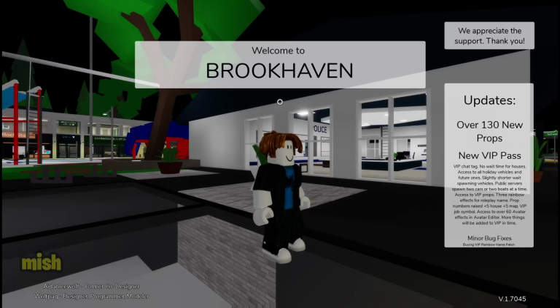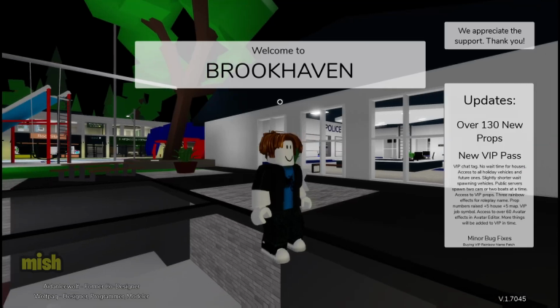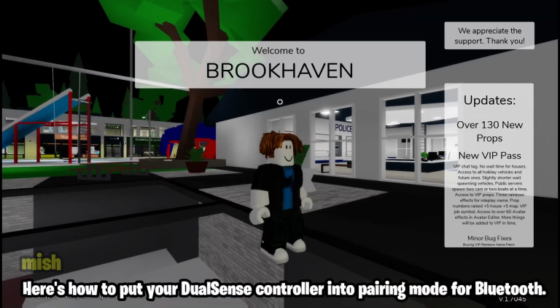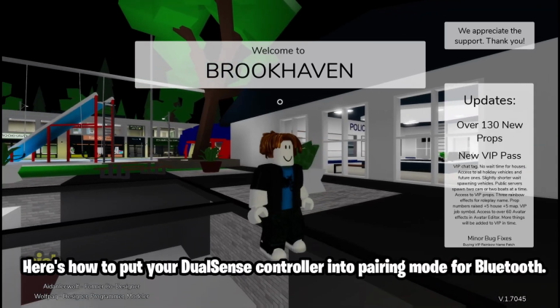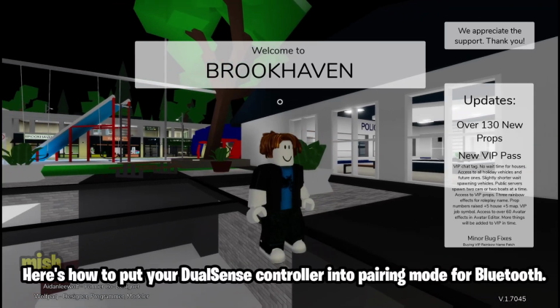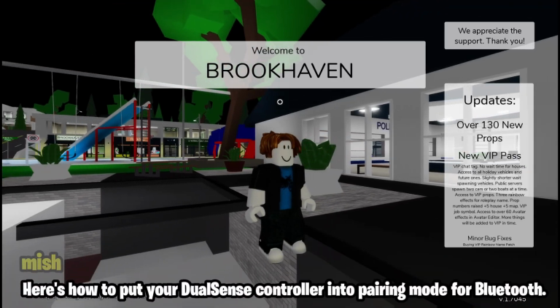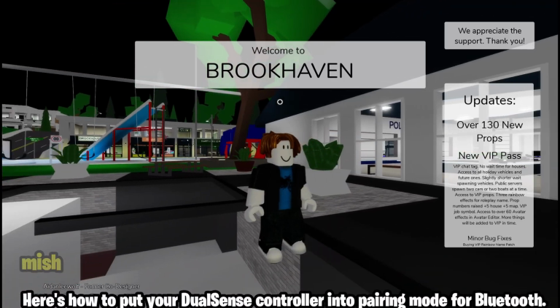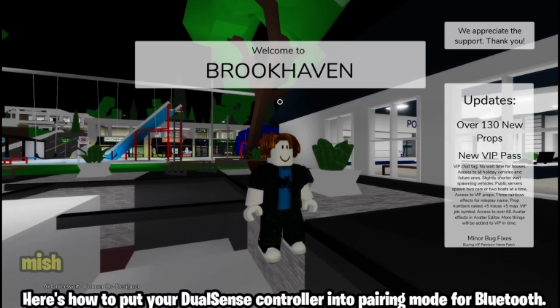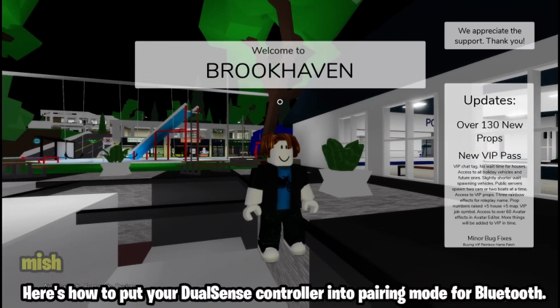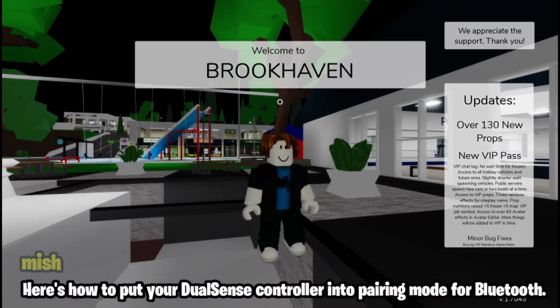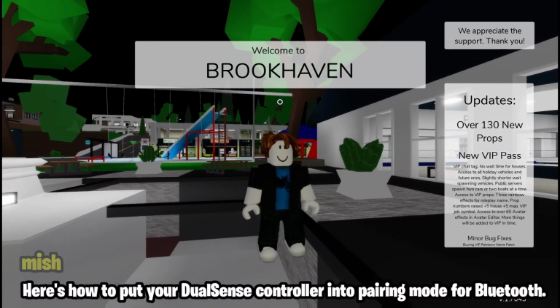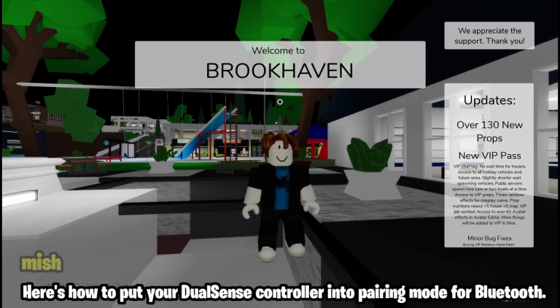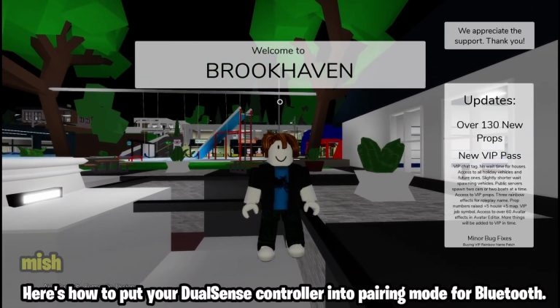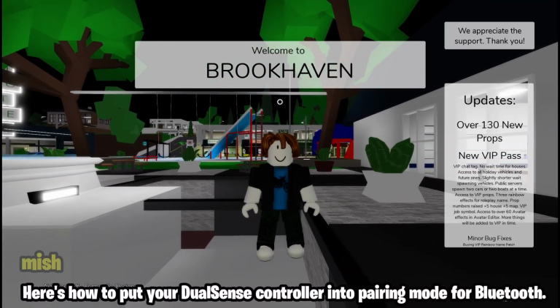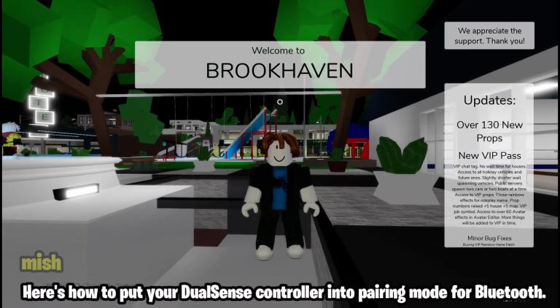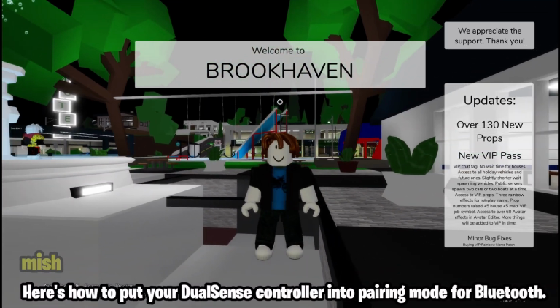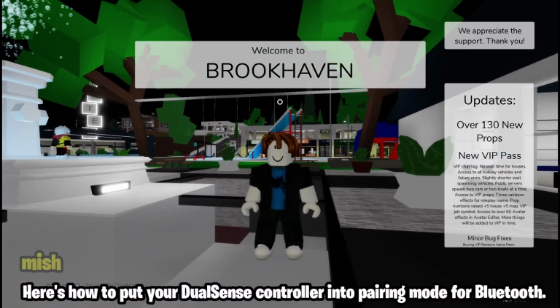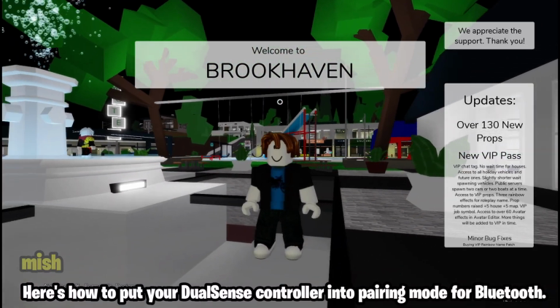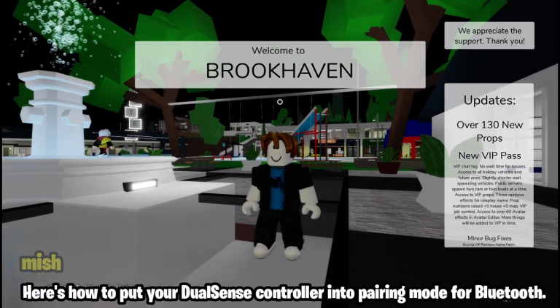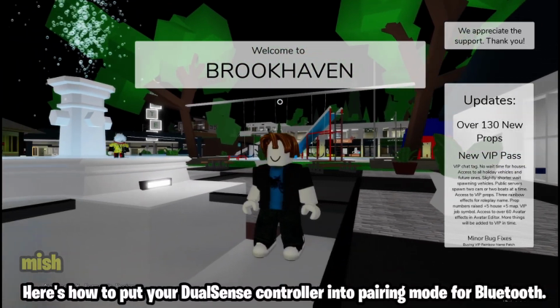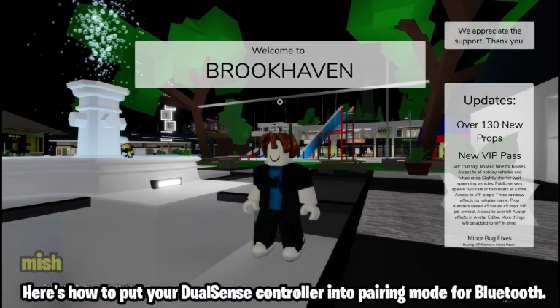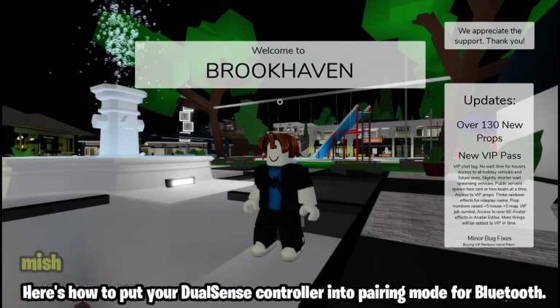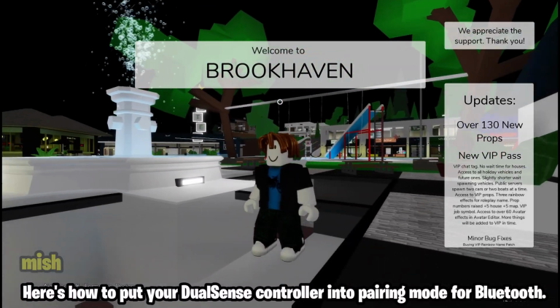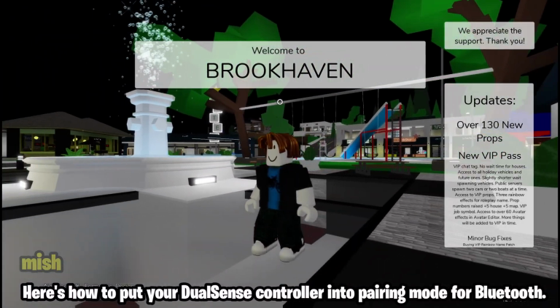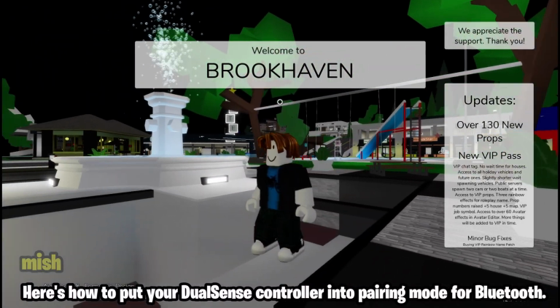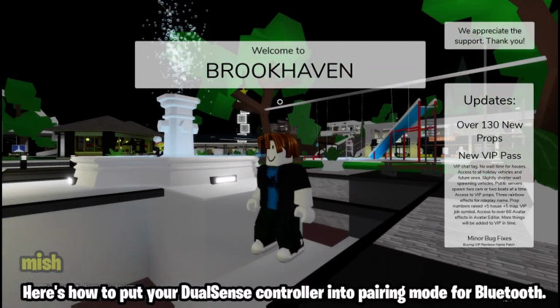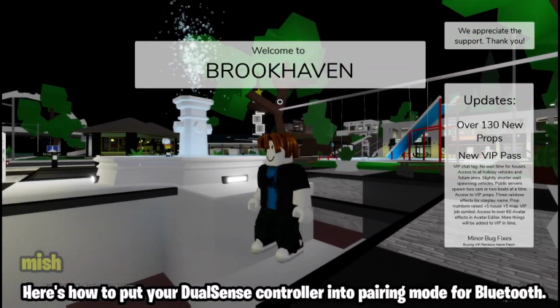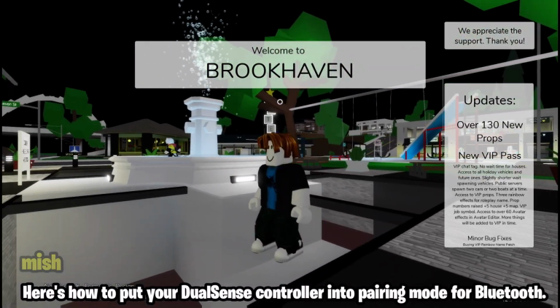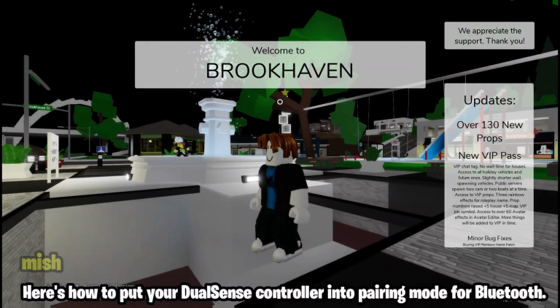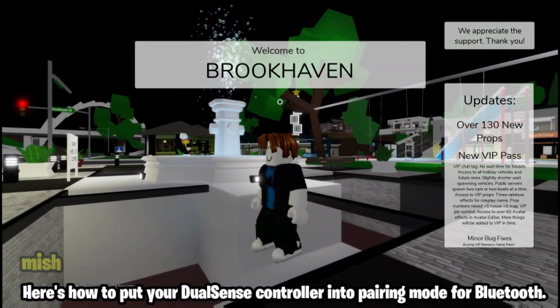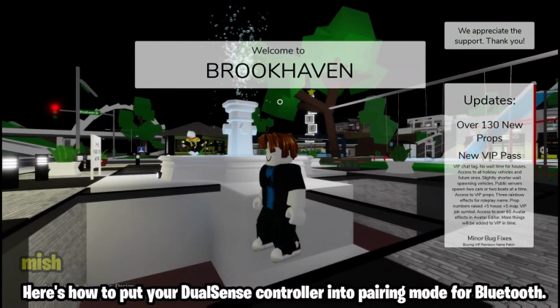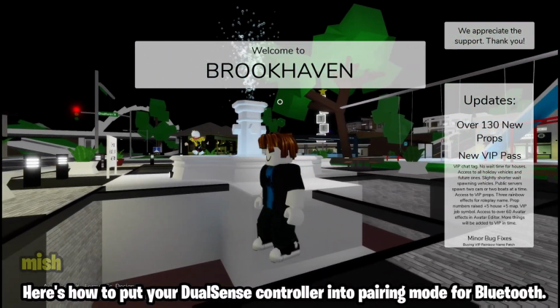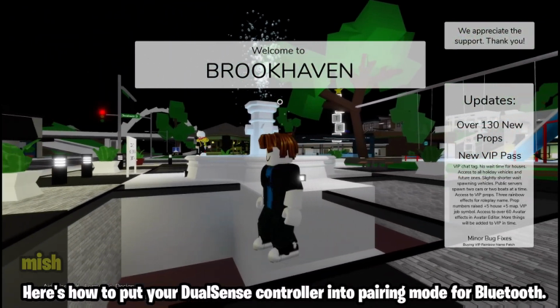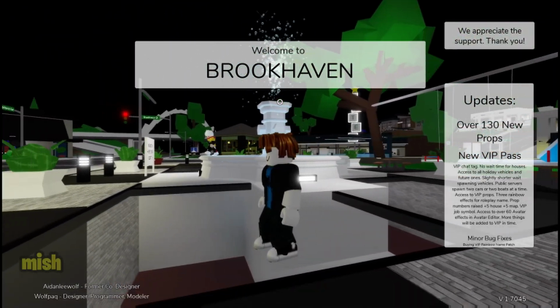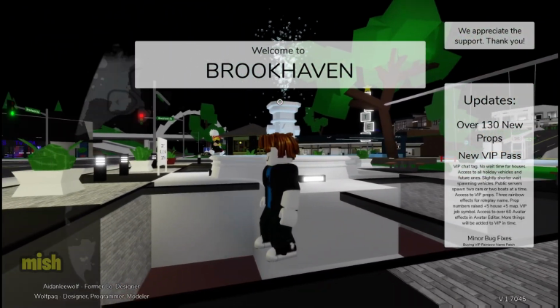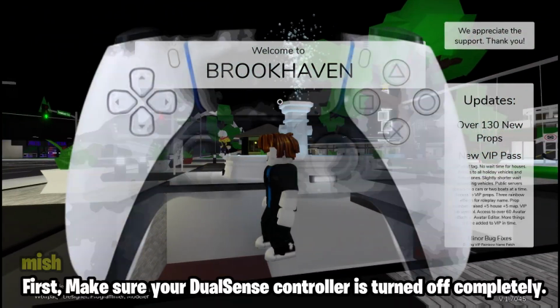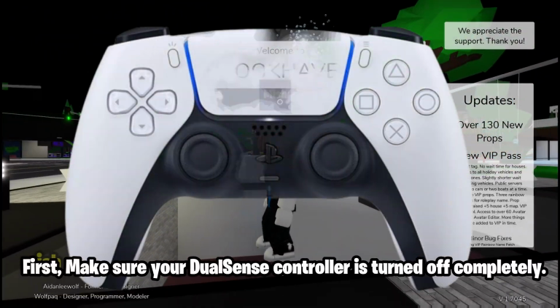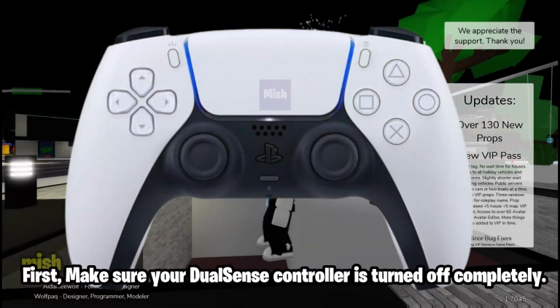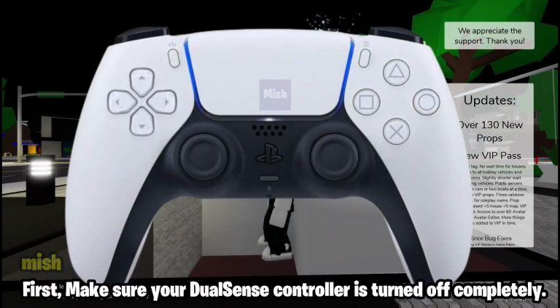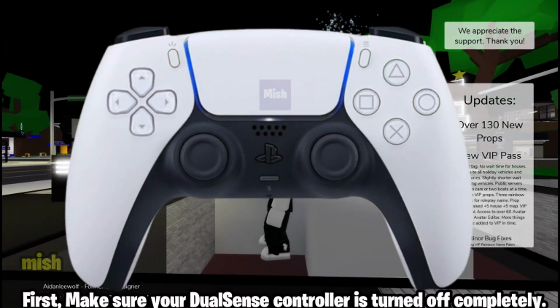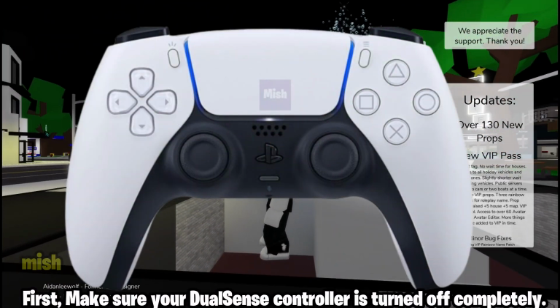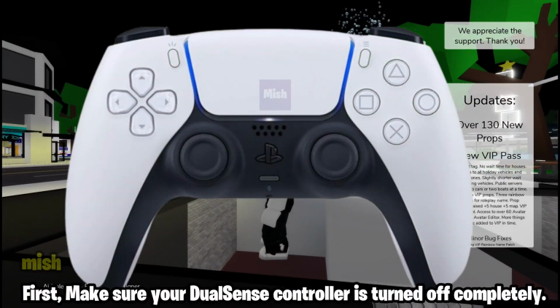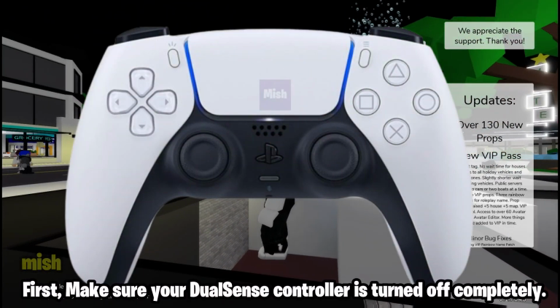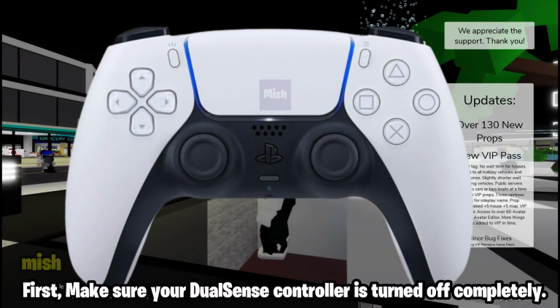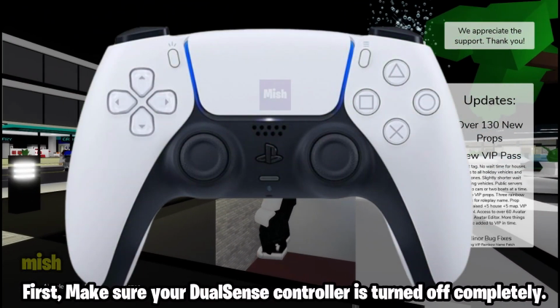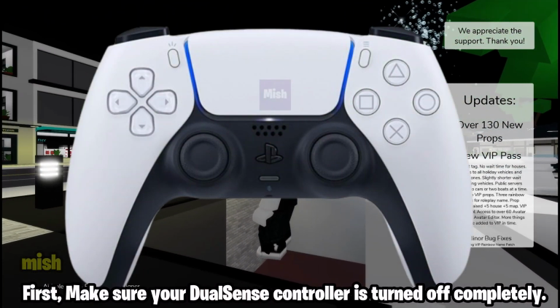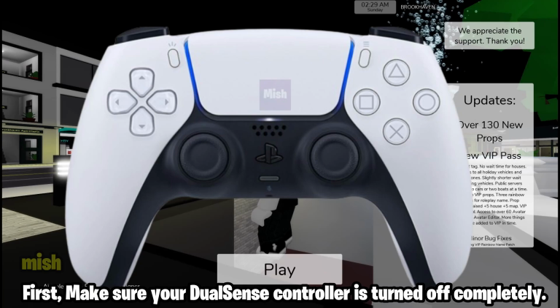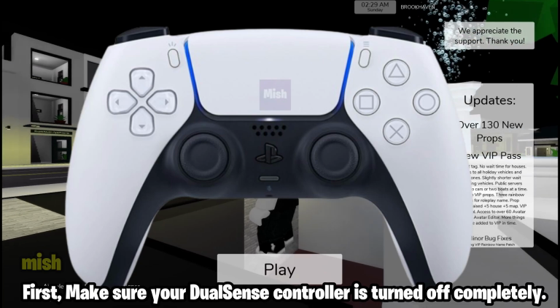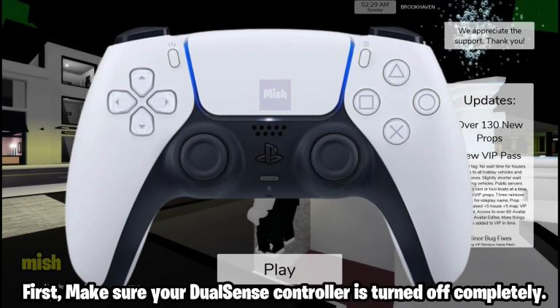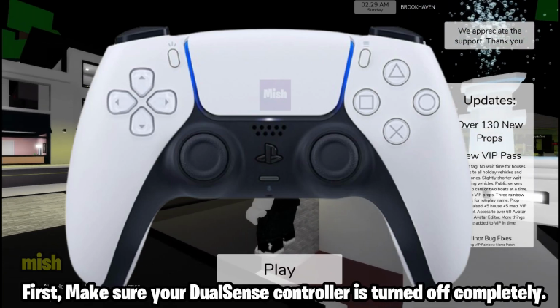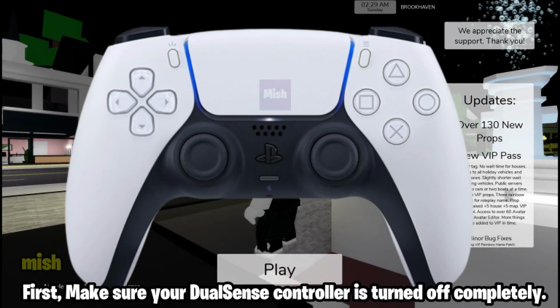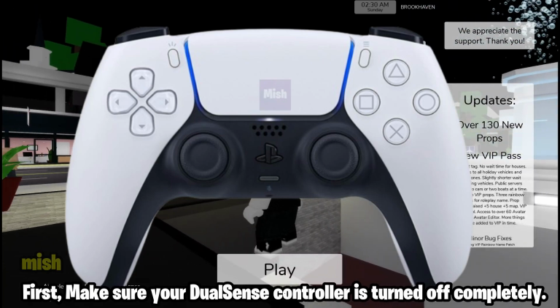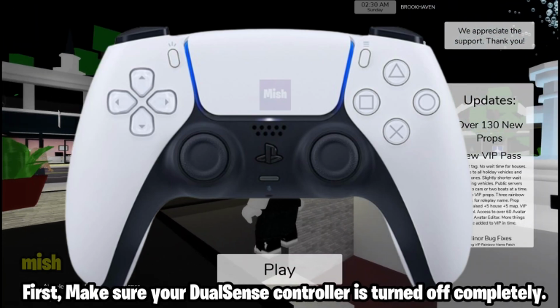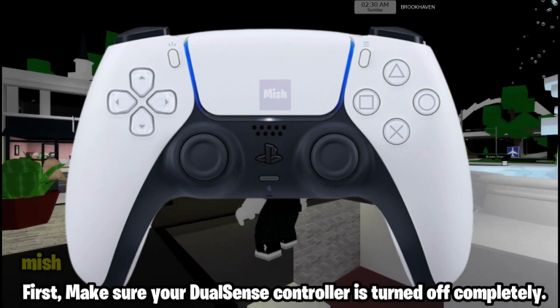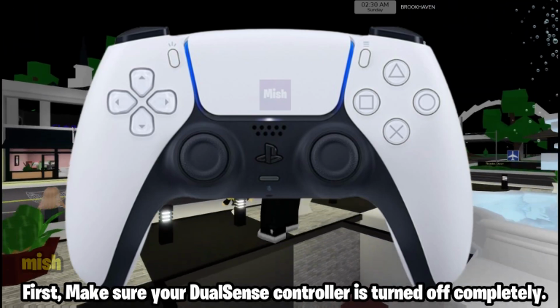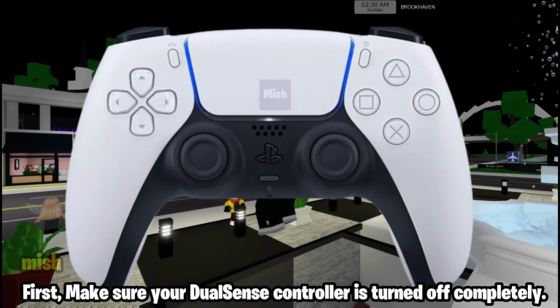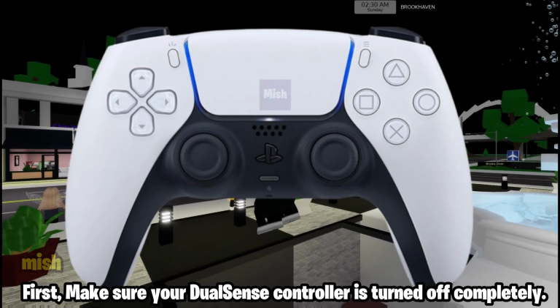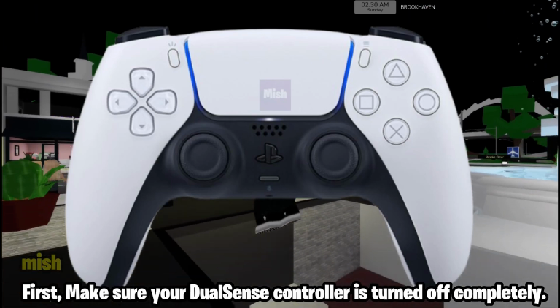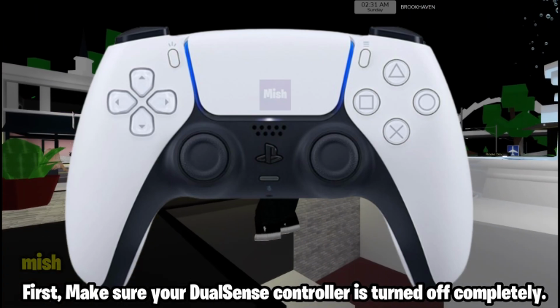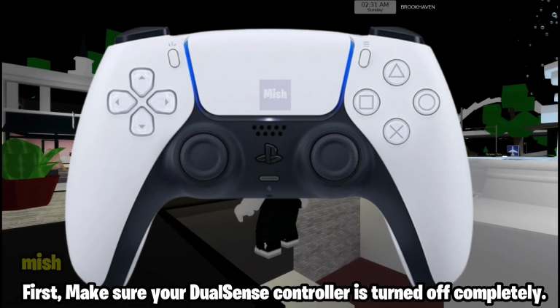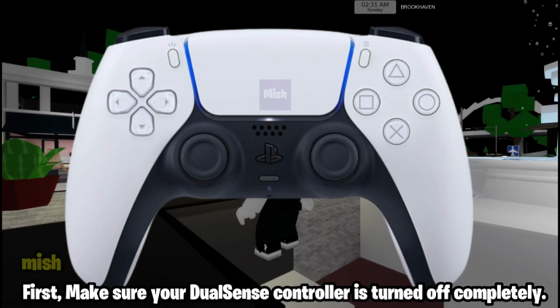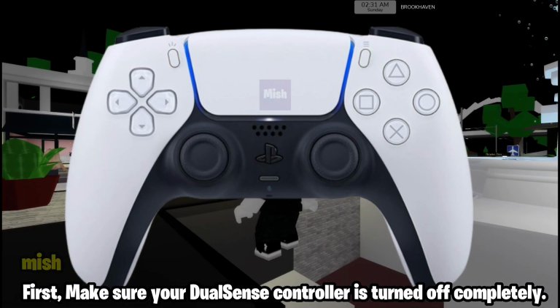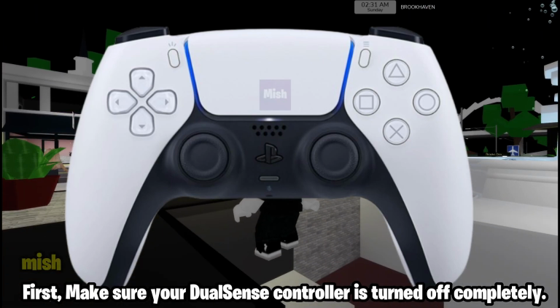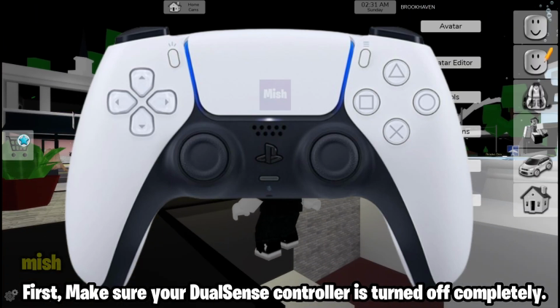Here's how to put your DualSense controller into pairing mode for Bluetooth. First, make sure your DualSense controller is turned off completely.